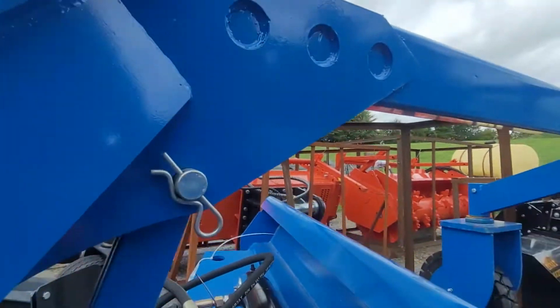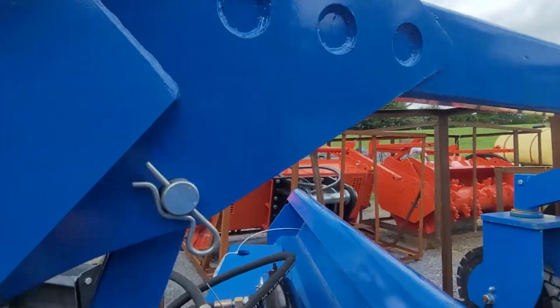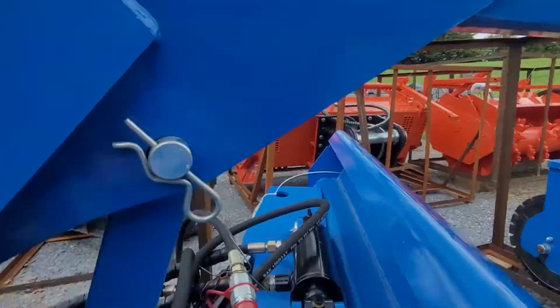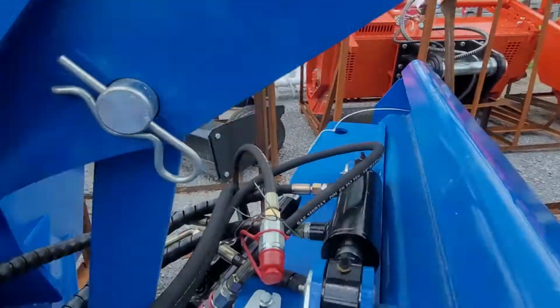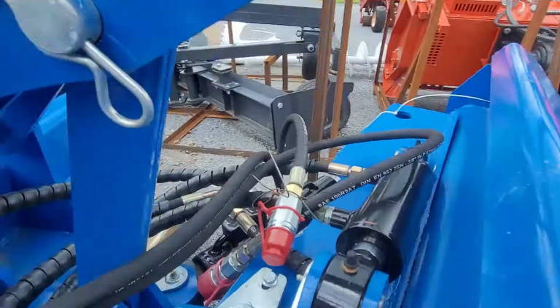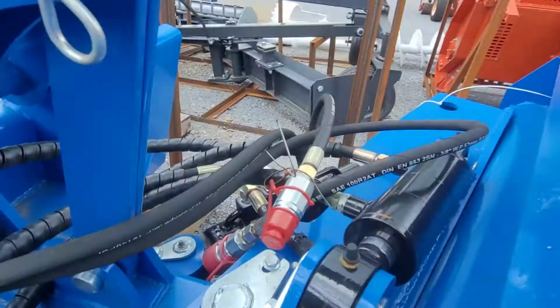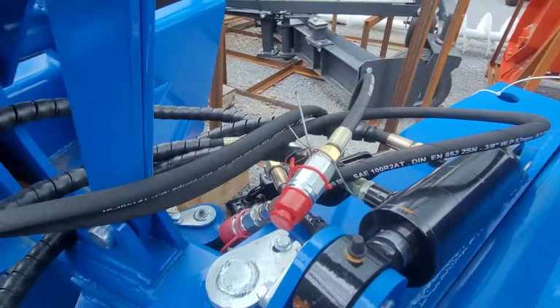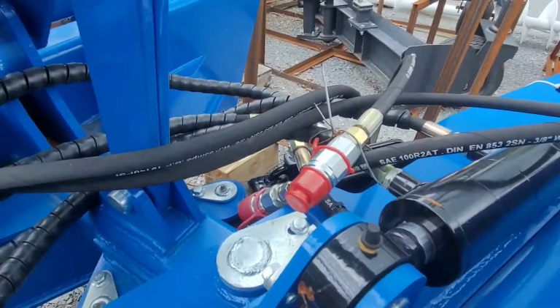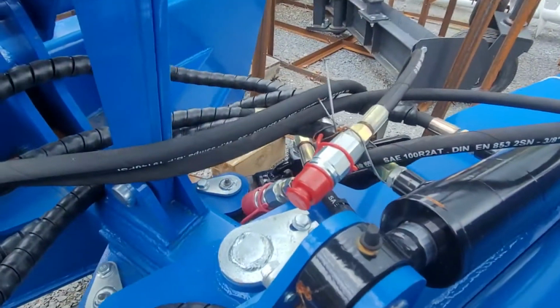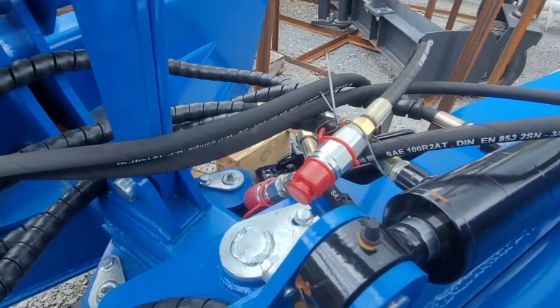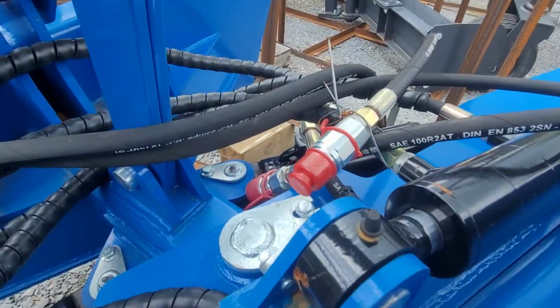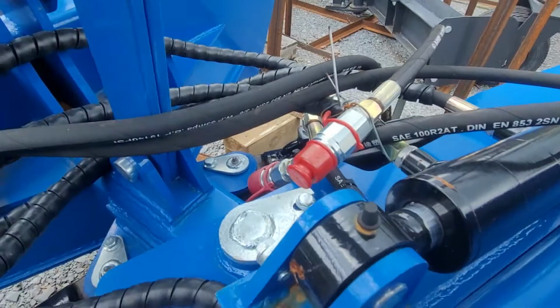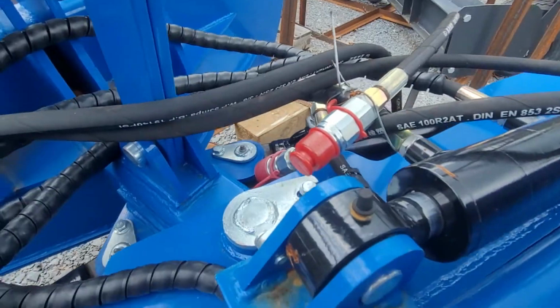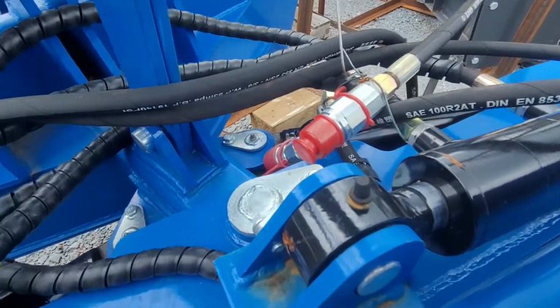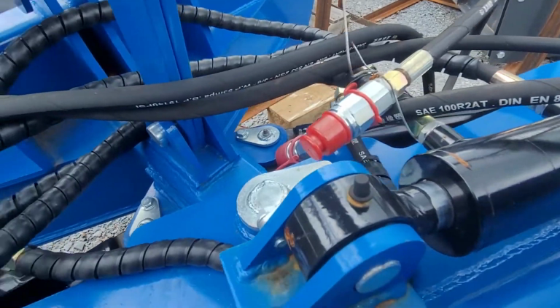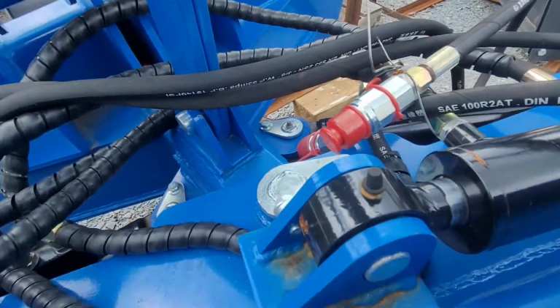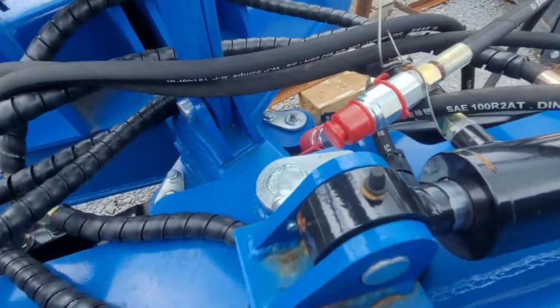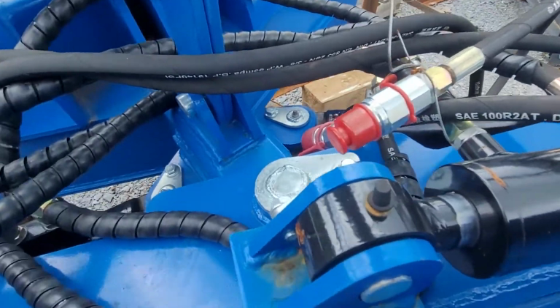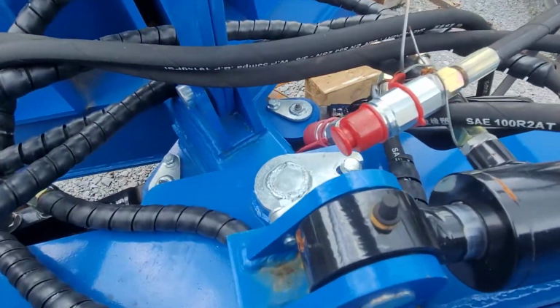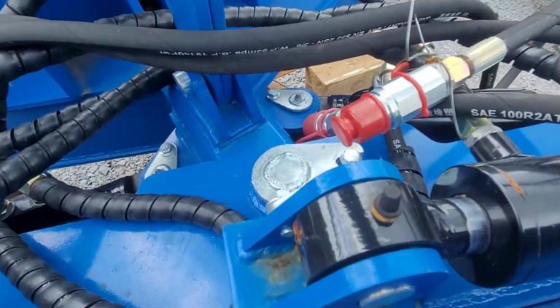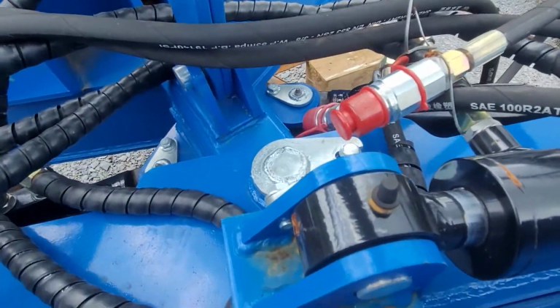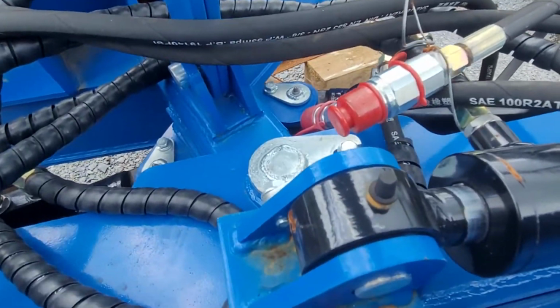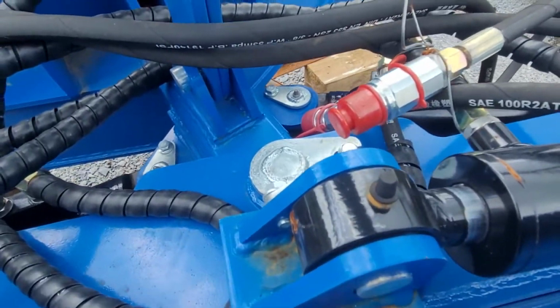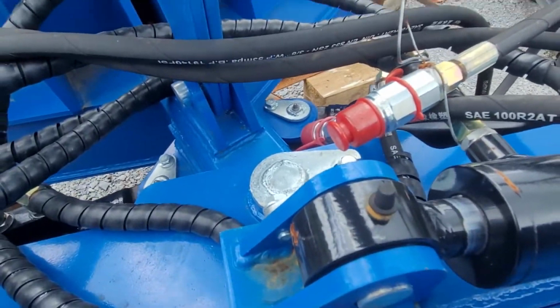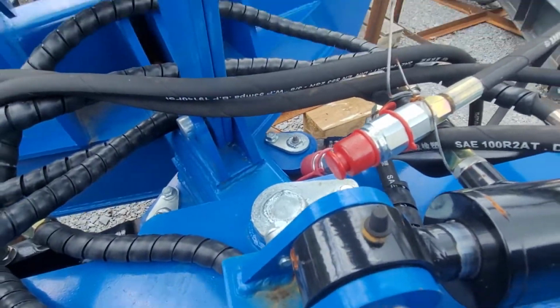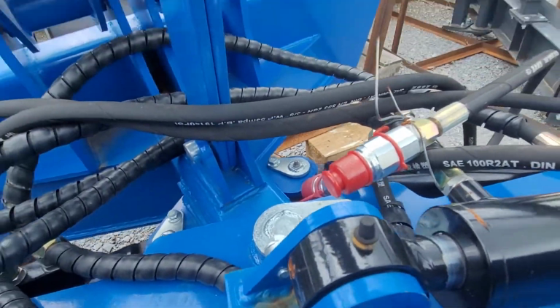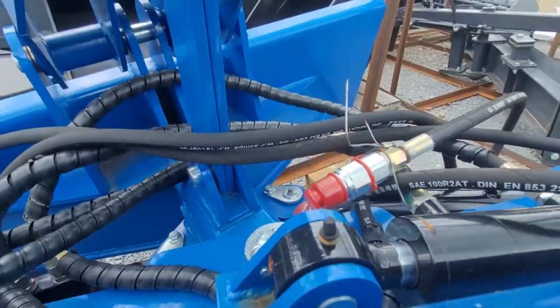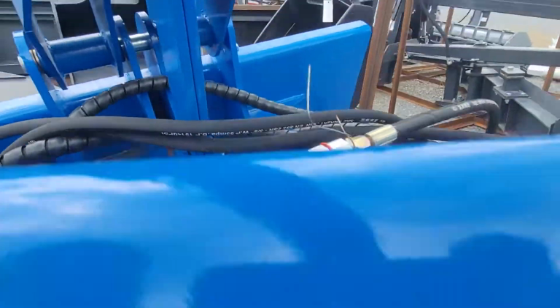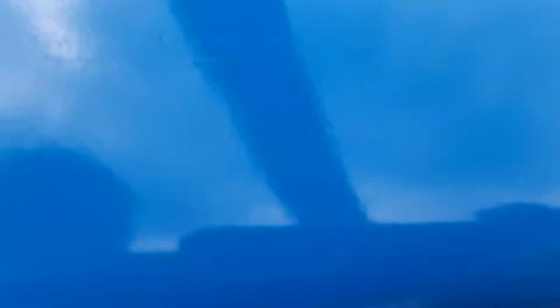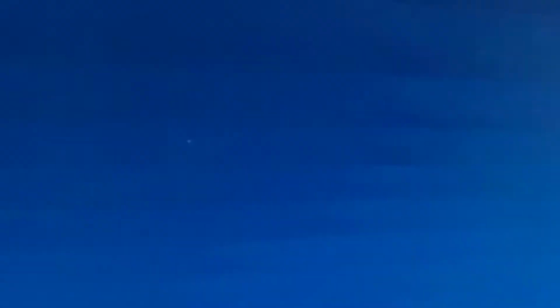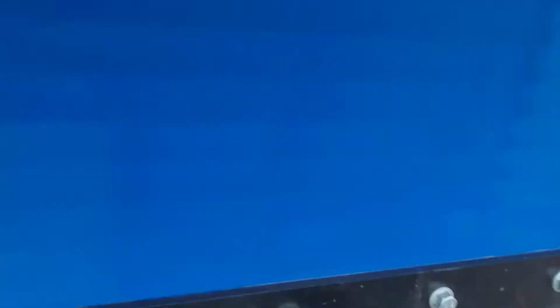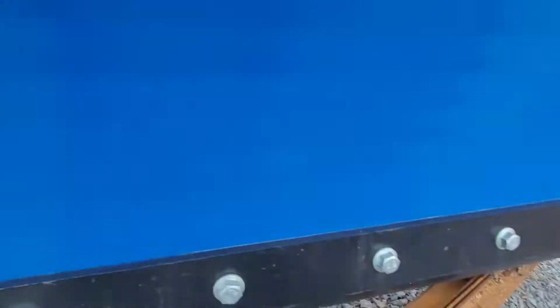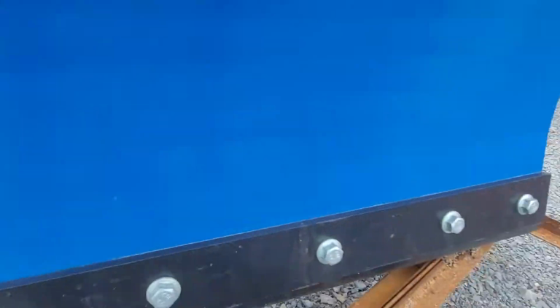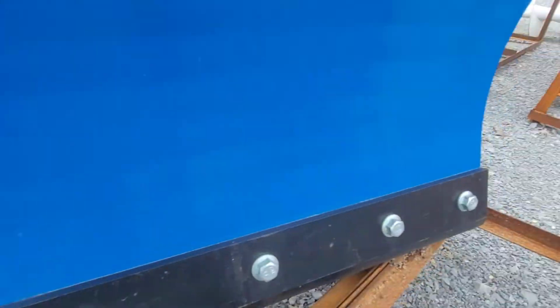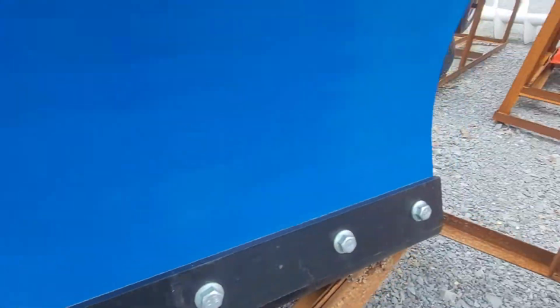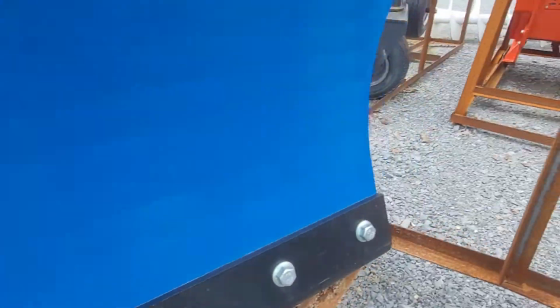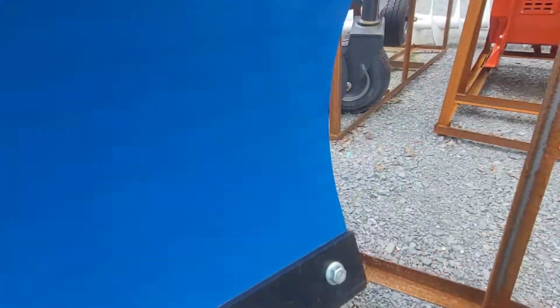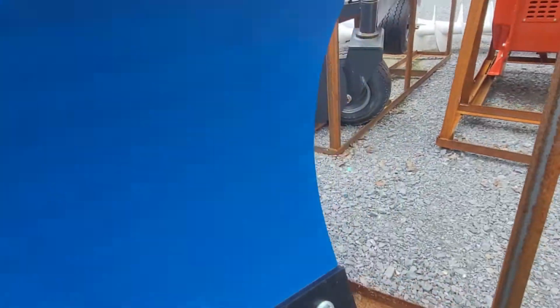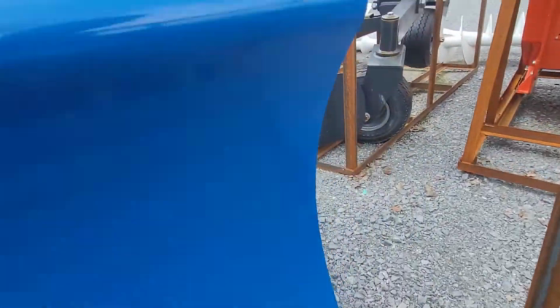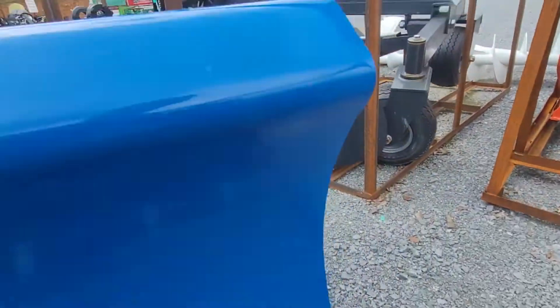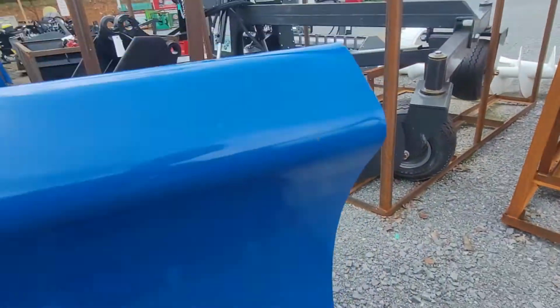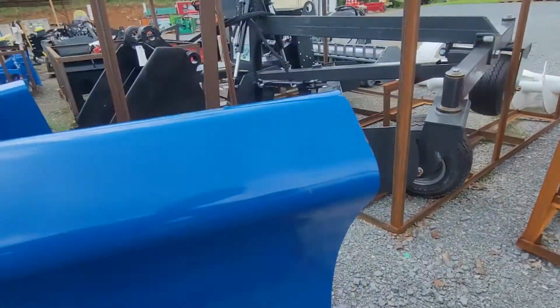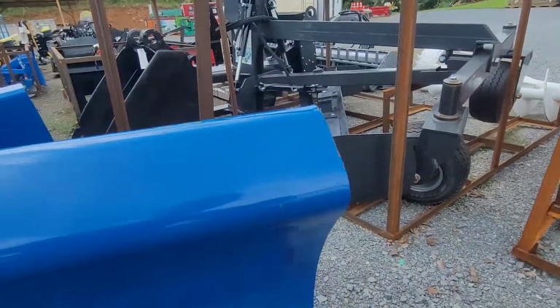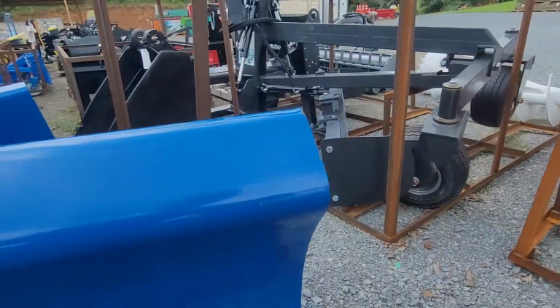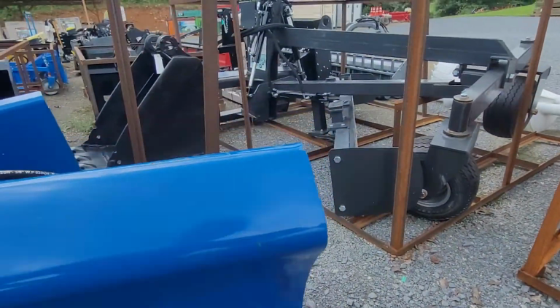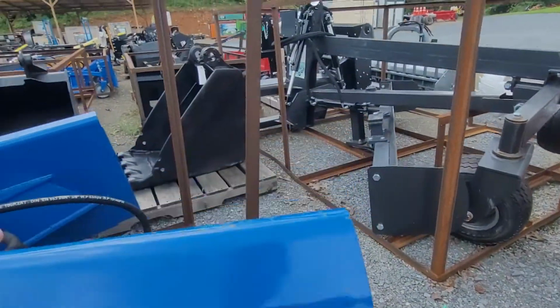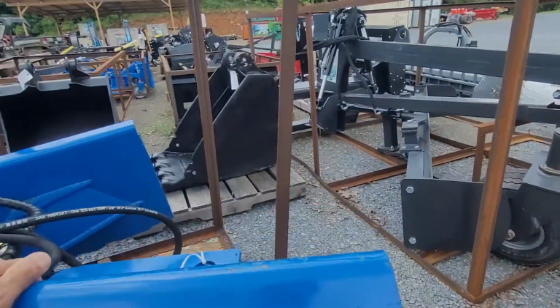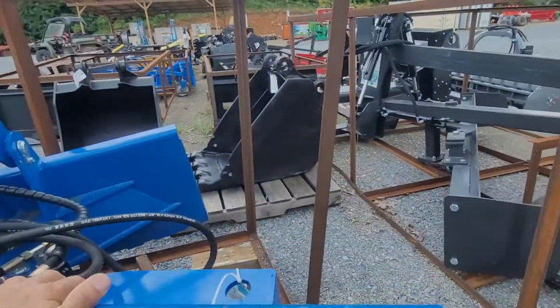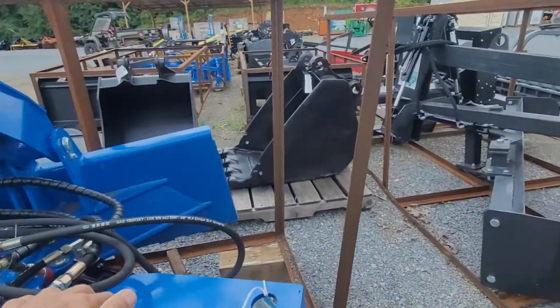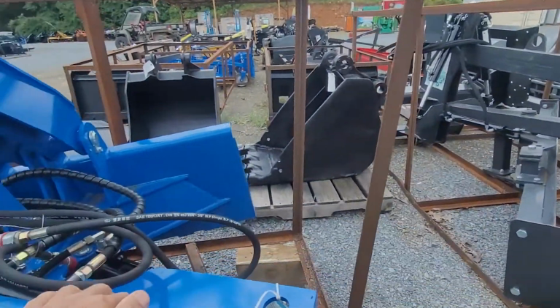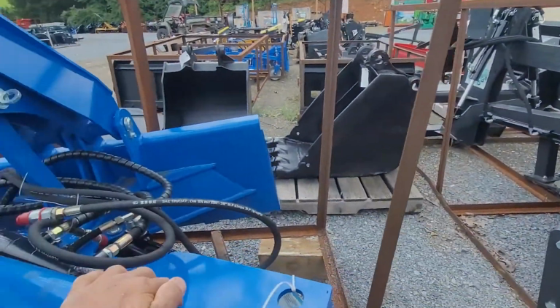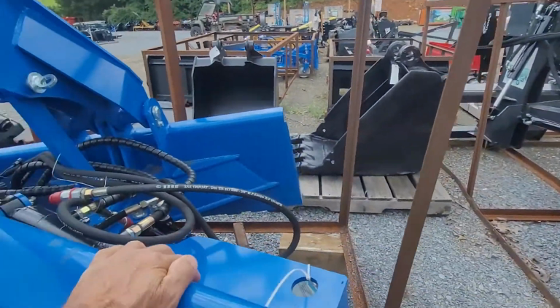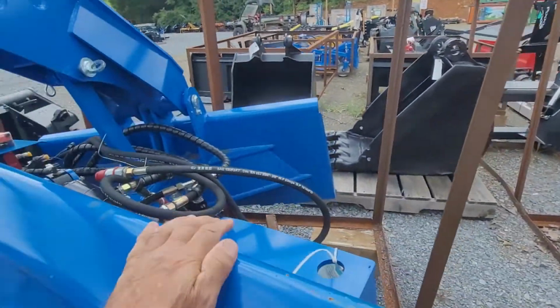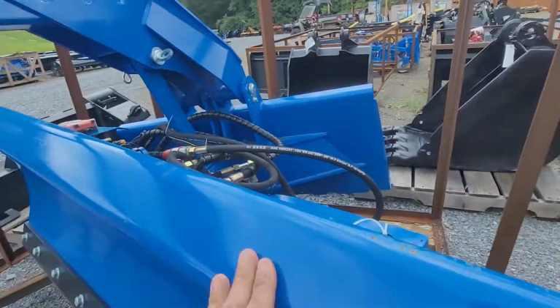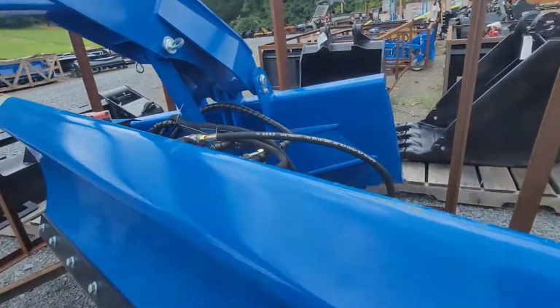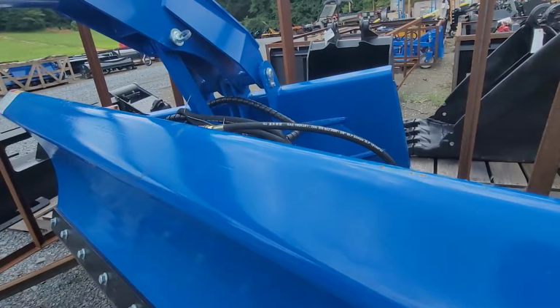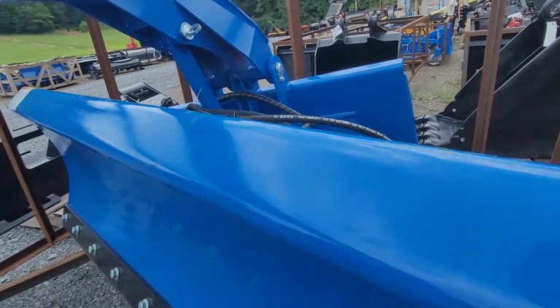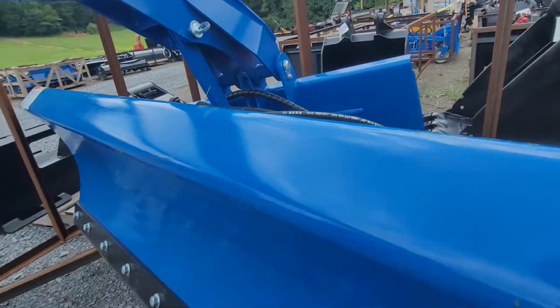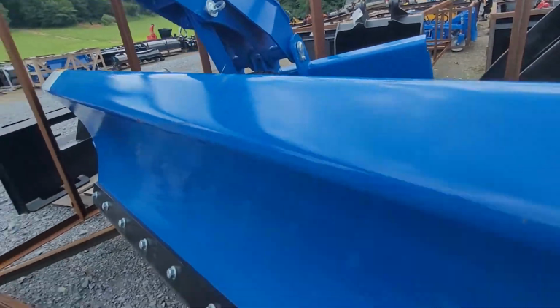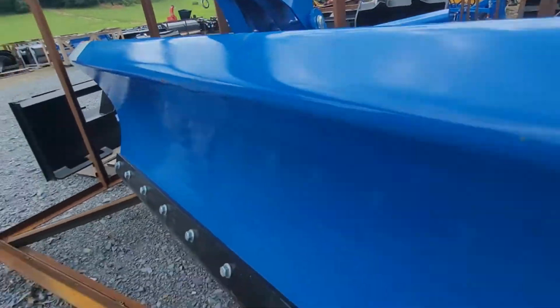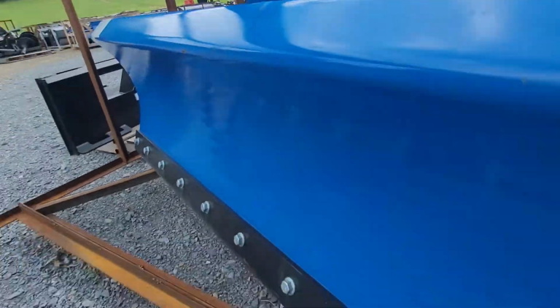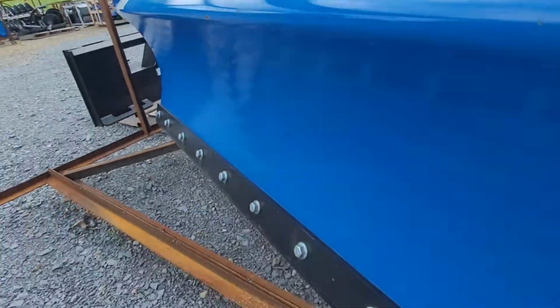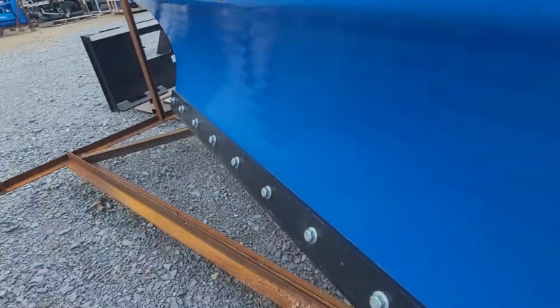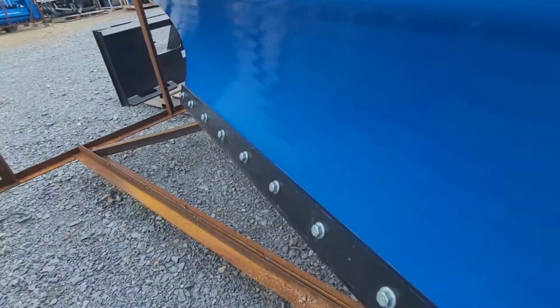It has greasable fittings on the pivot points. It's very heavy-duty, very thick, very well made.